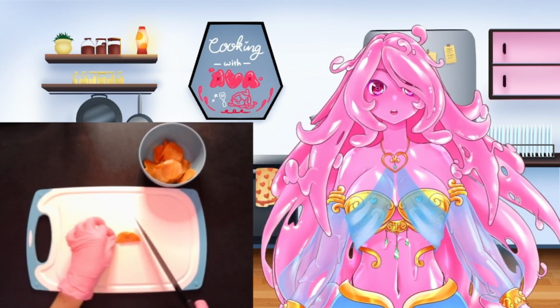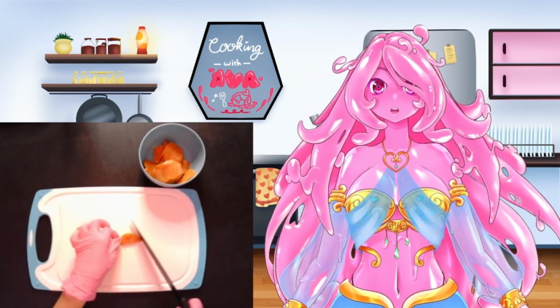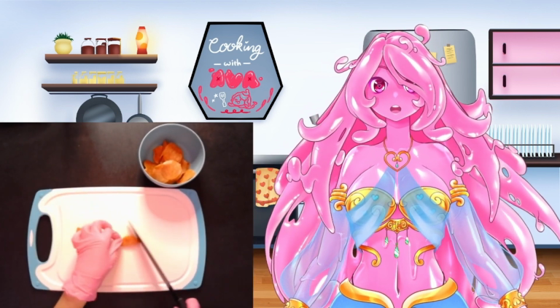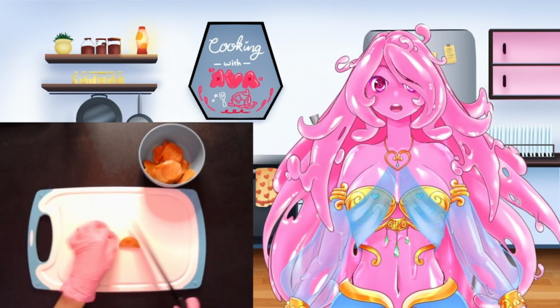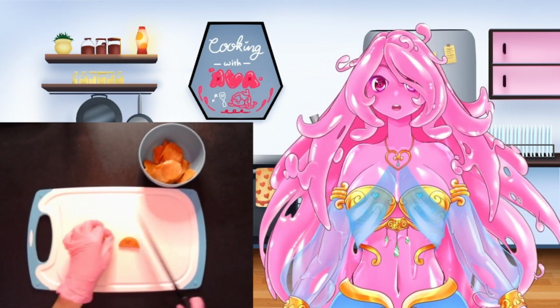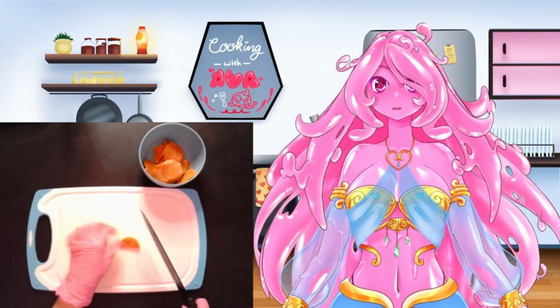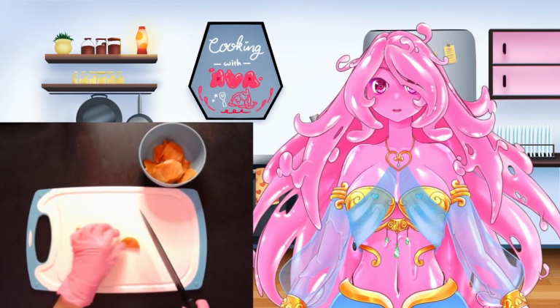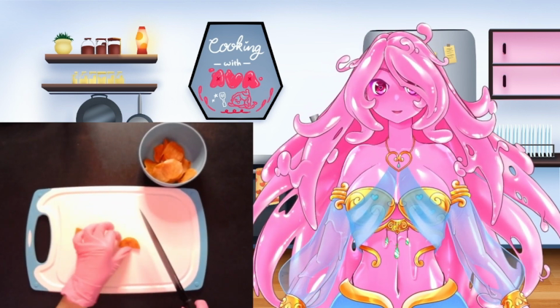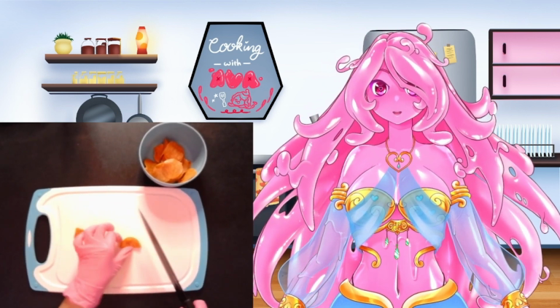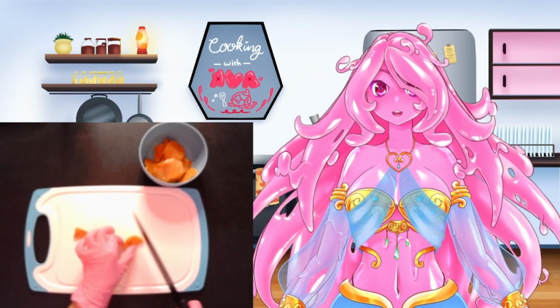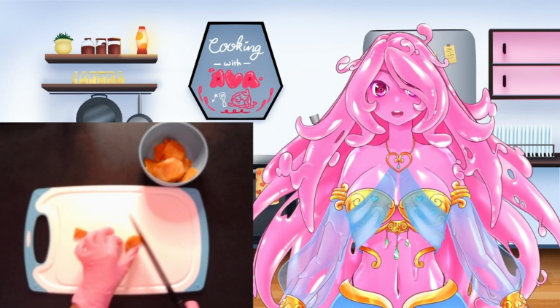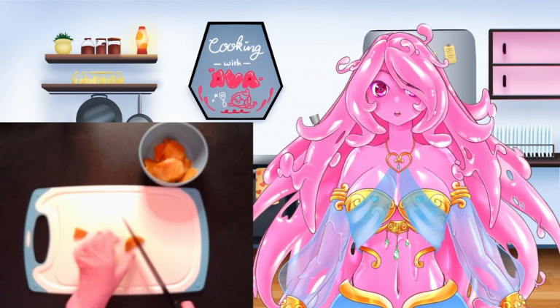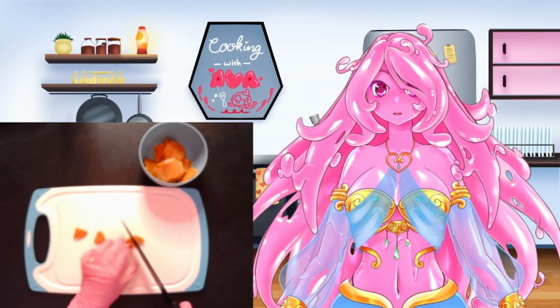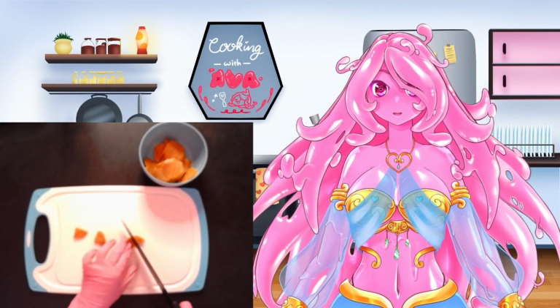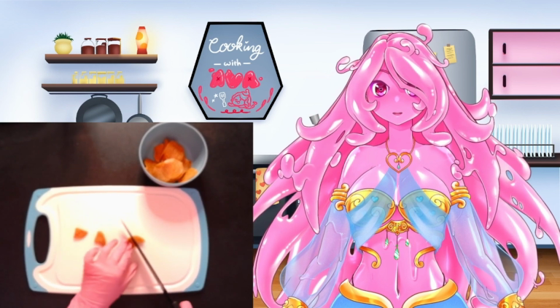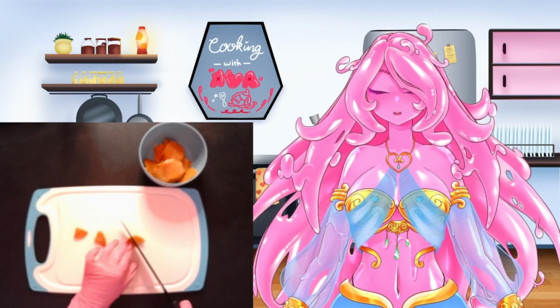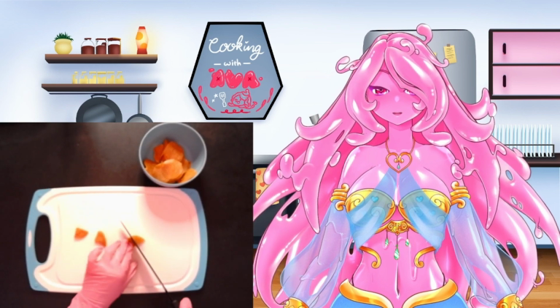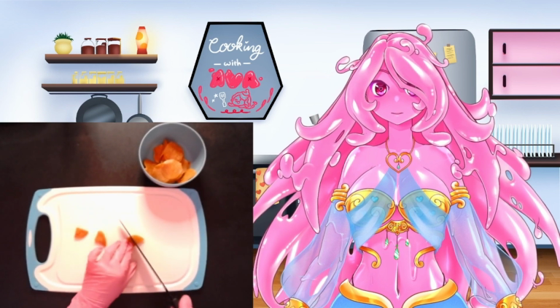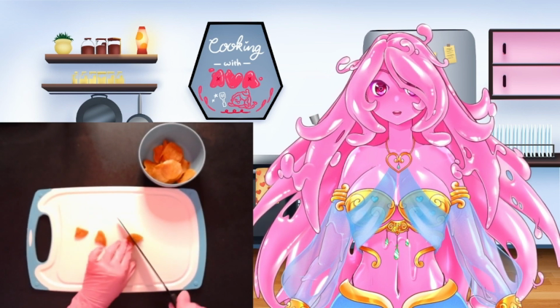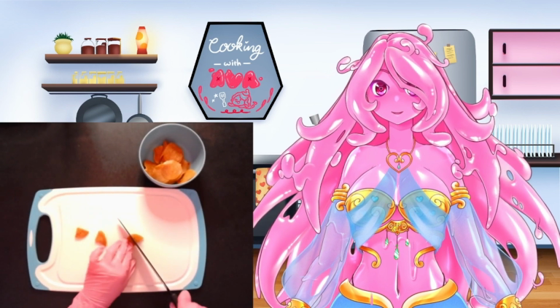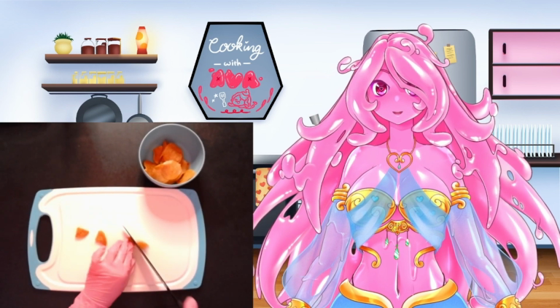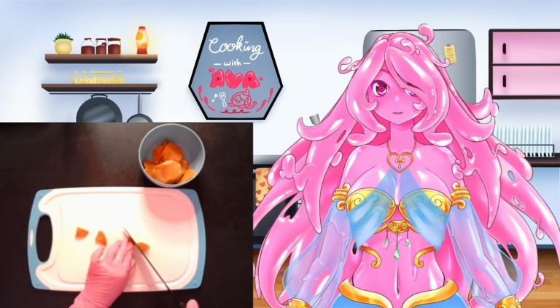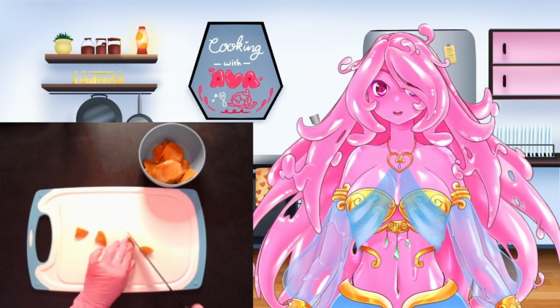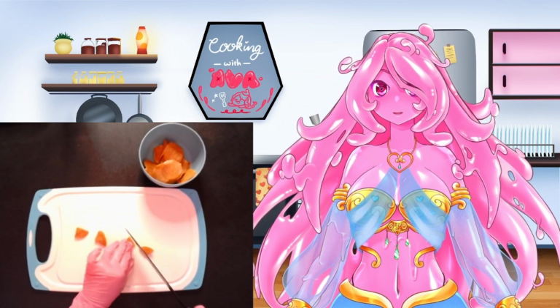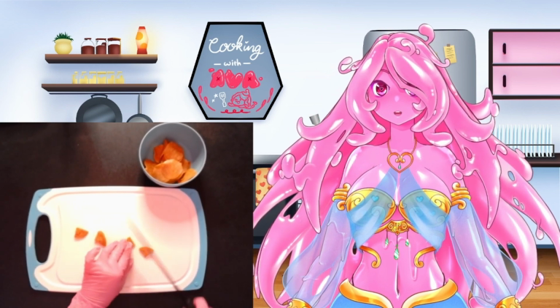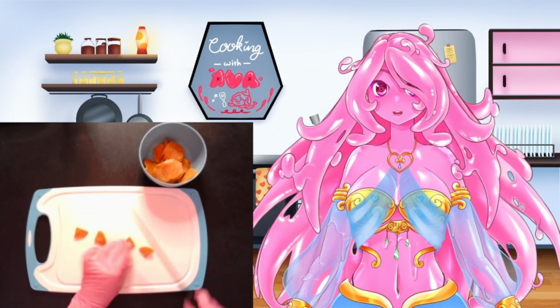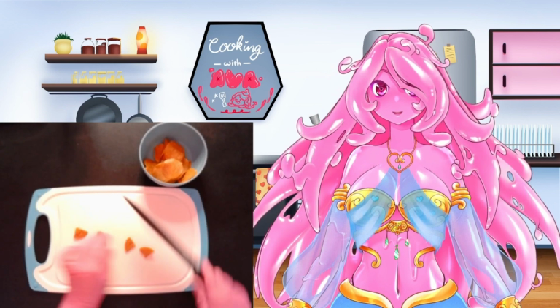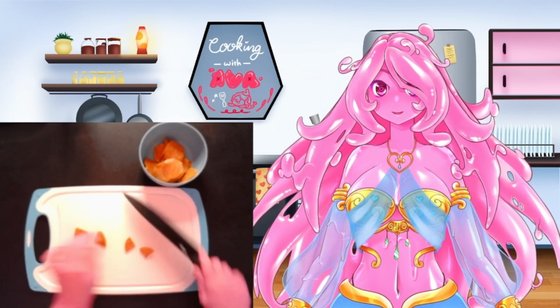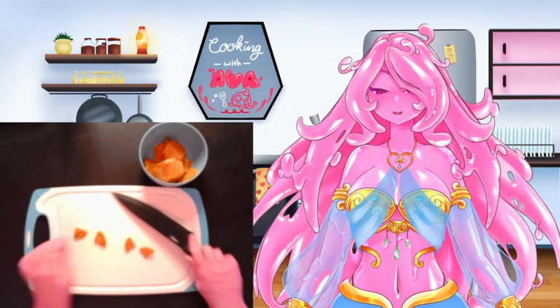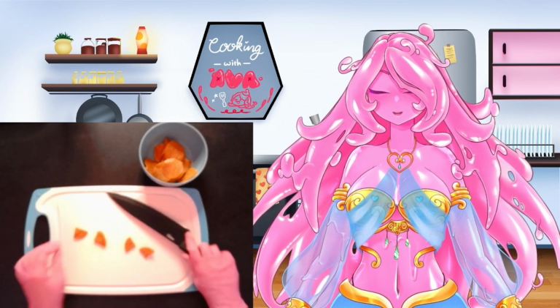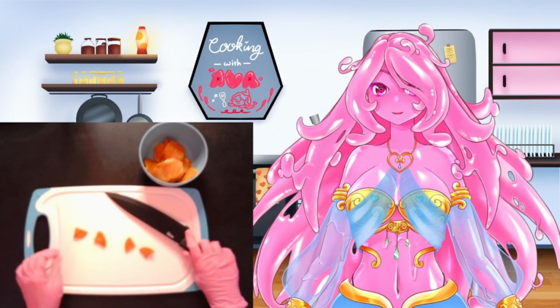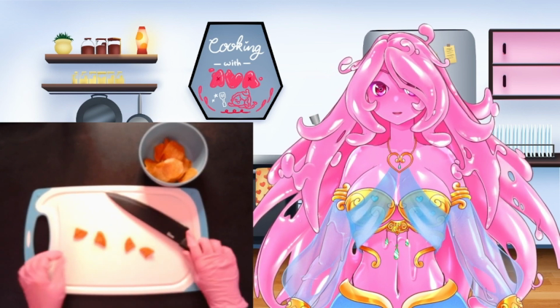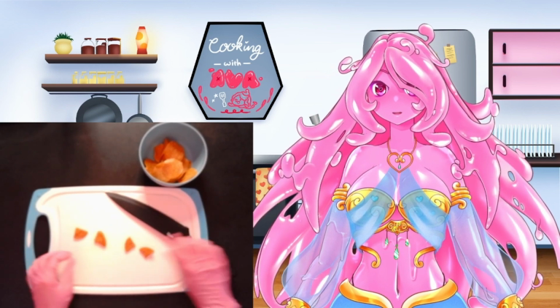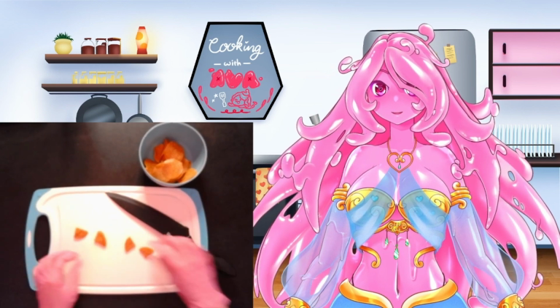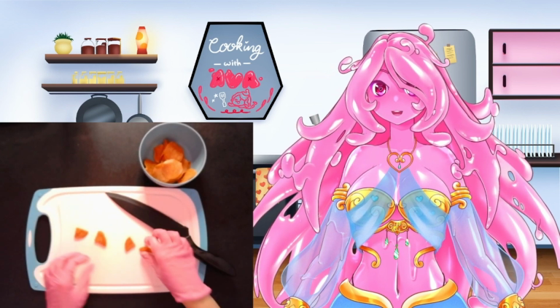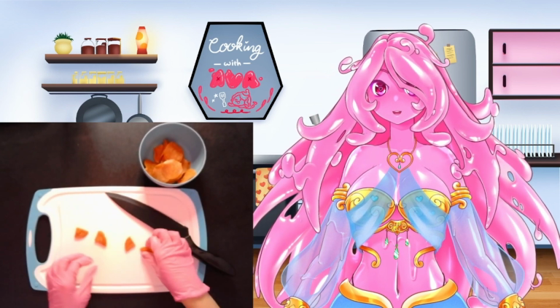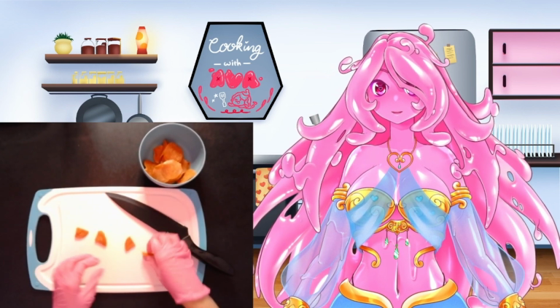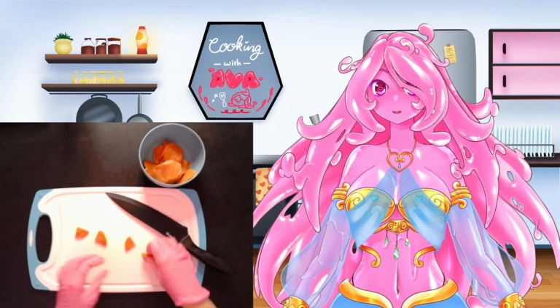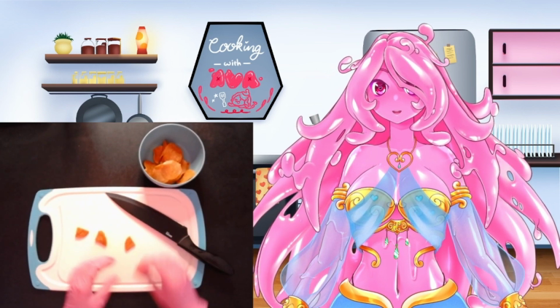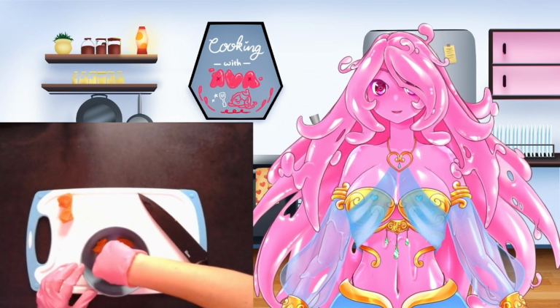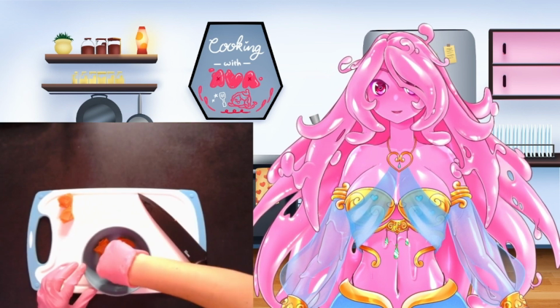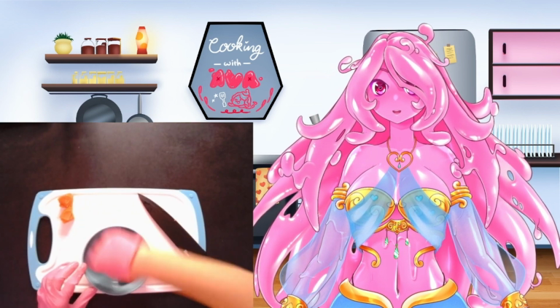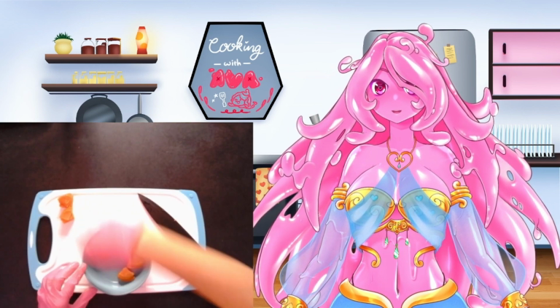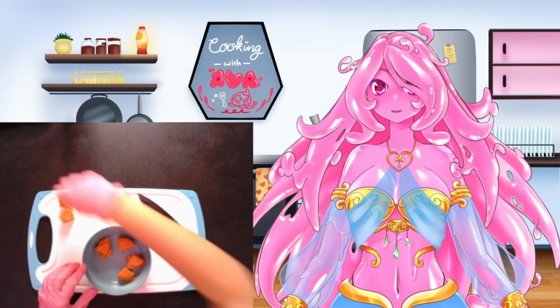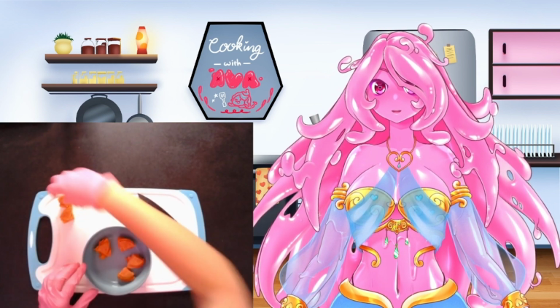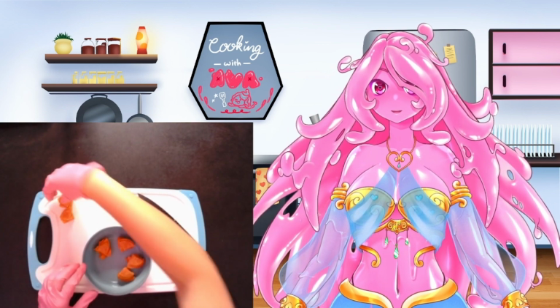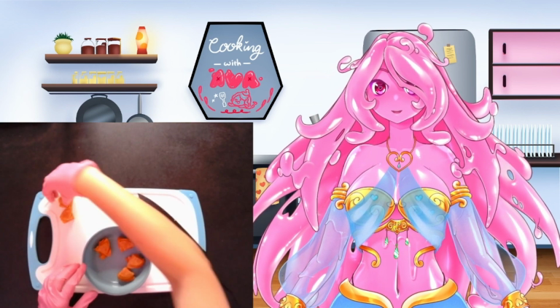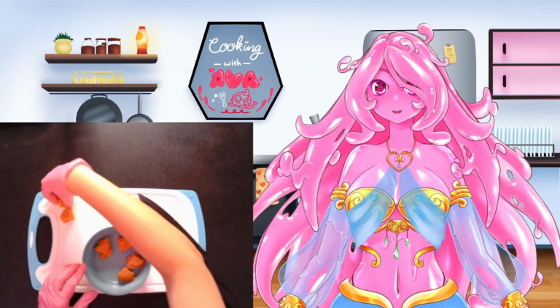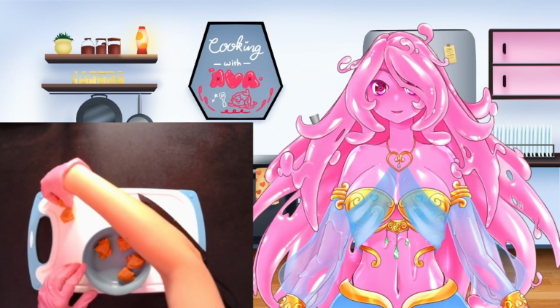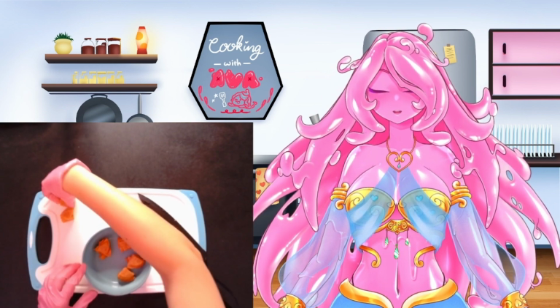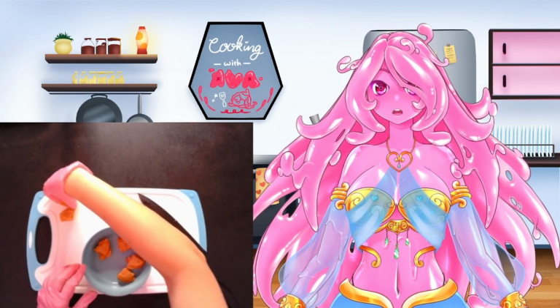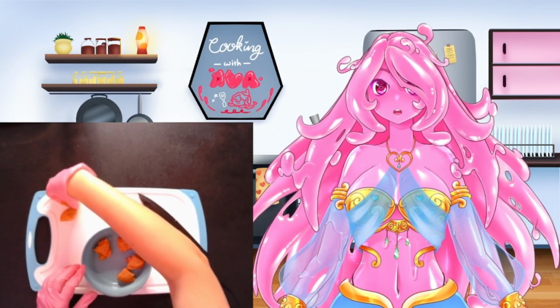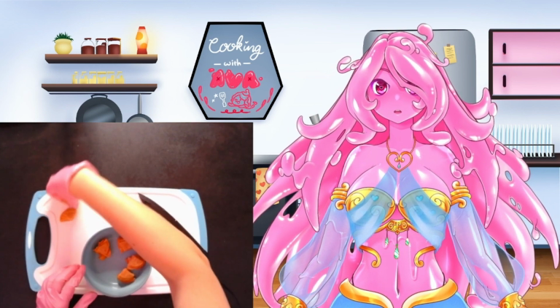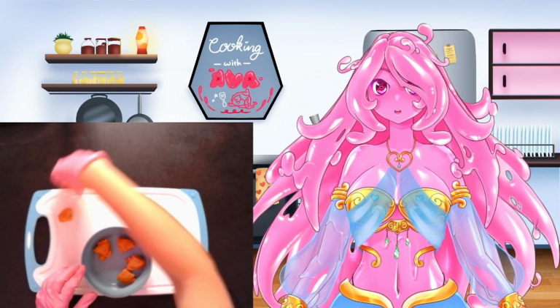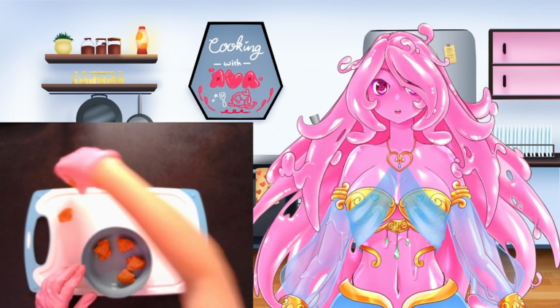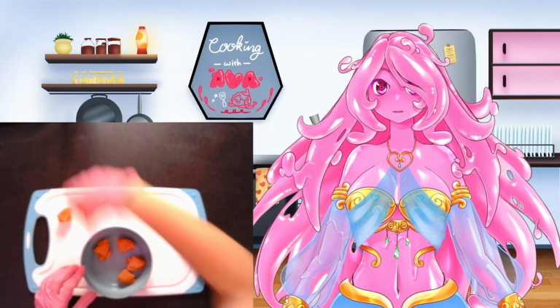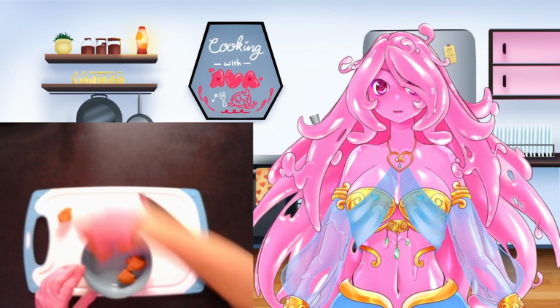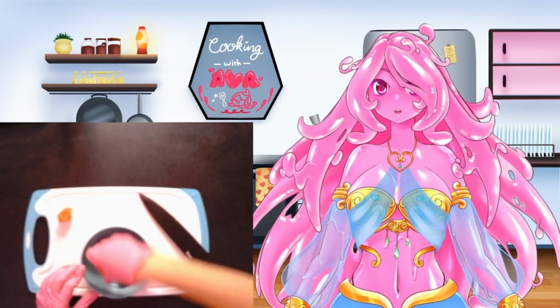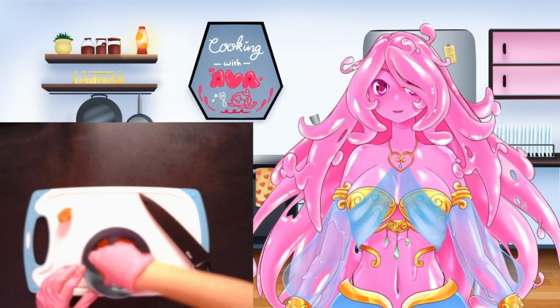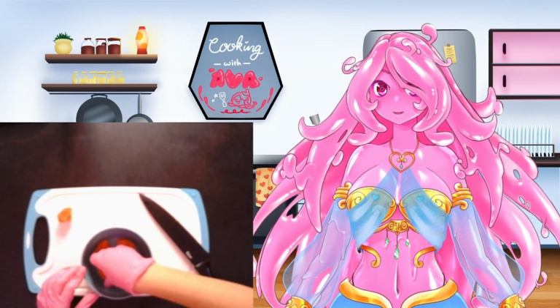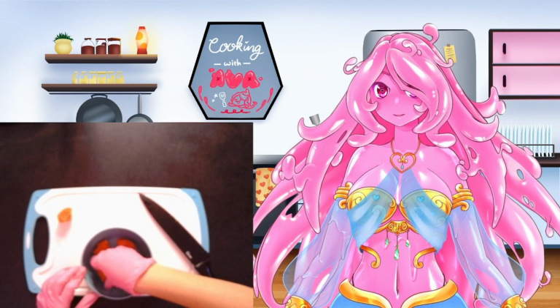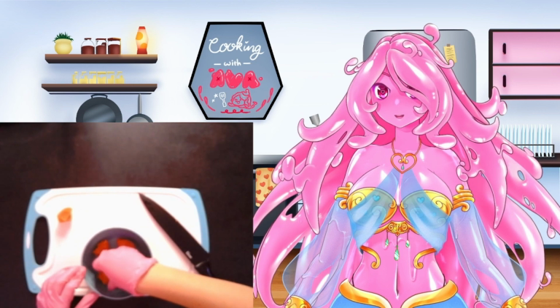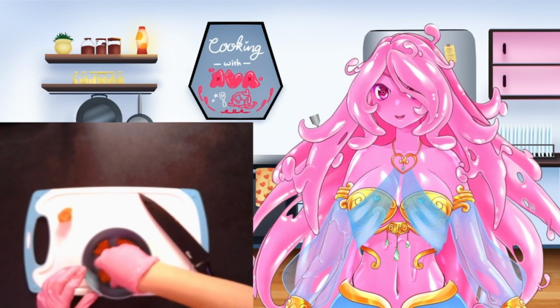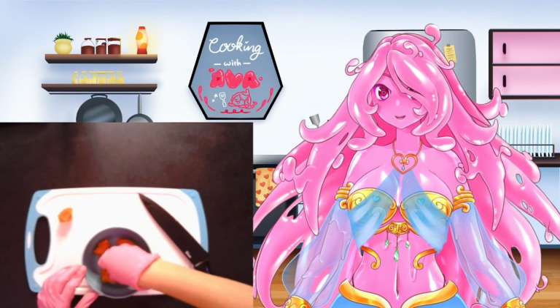This way we can stuff more pepperonis into each pizza skull while making sure that it's still easy to eat. And once they're cut, we're just going to be separating them out into individual stacks for each skull so it's easier while we are assembling them.